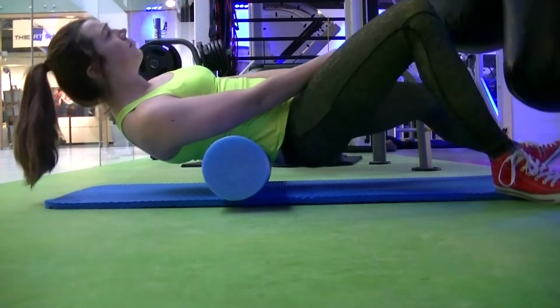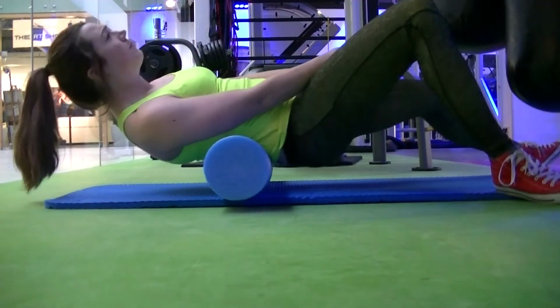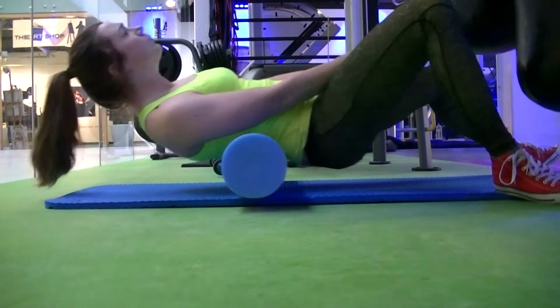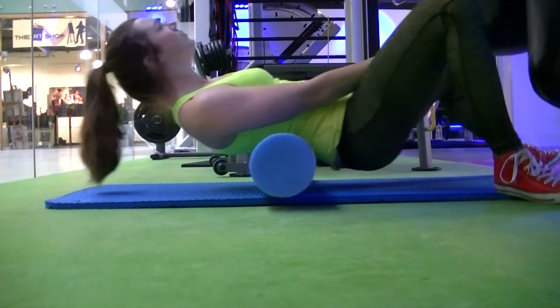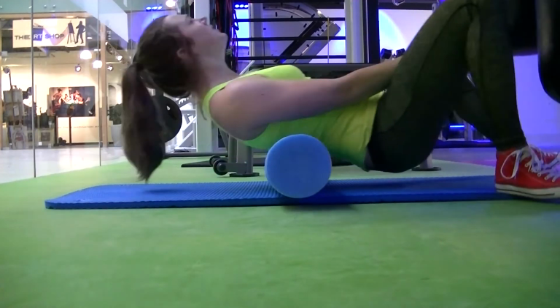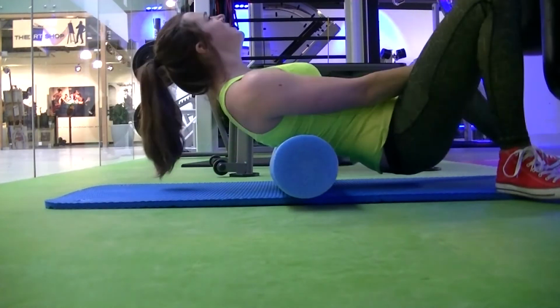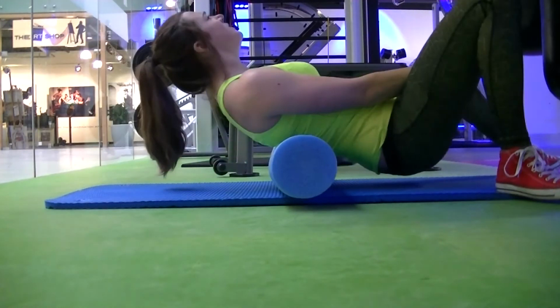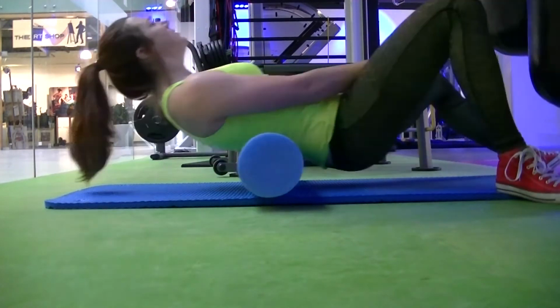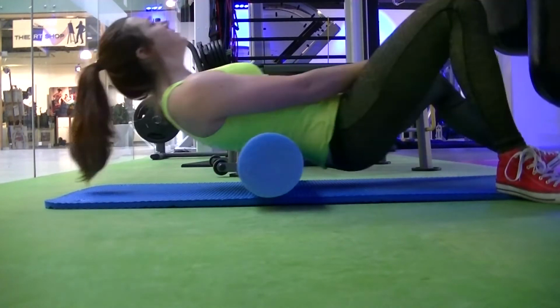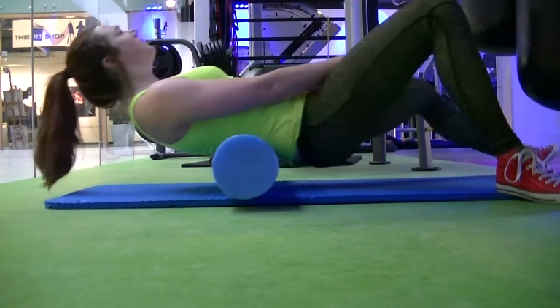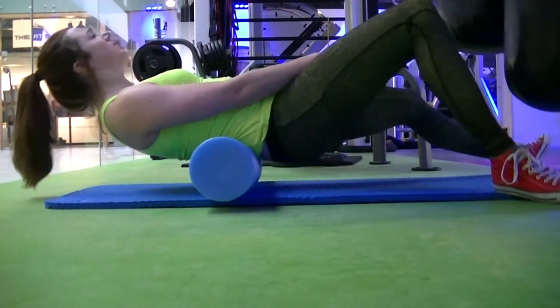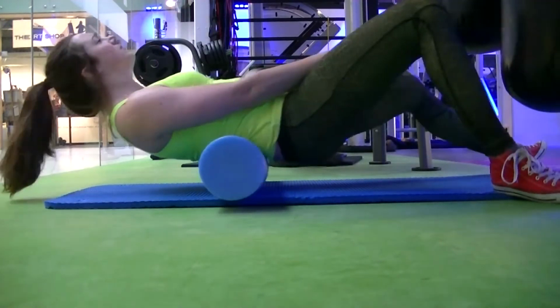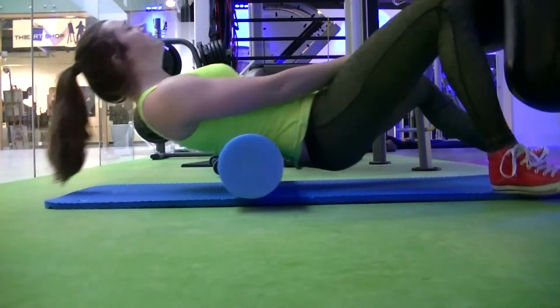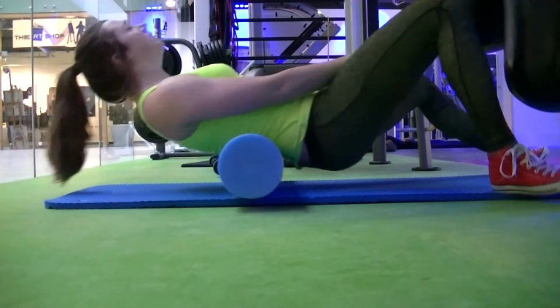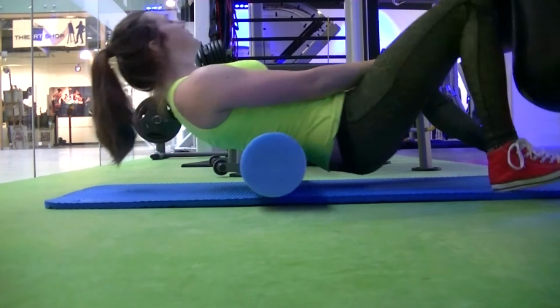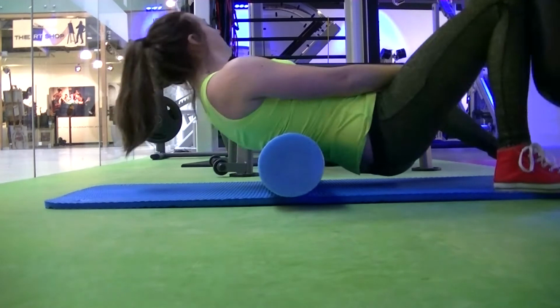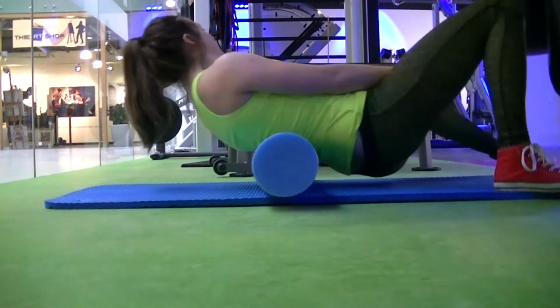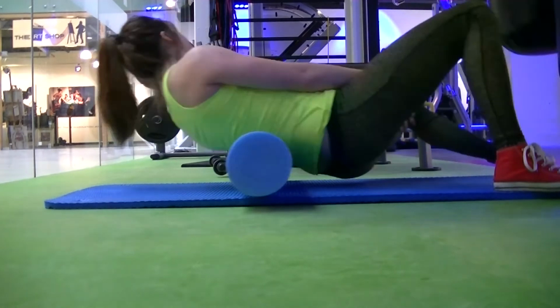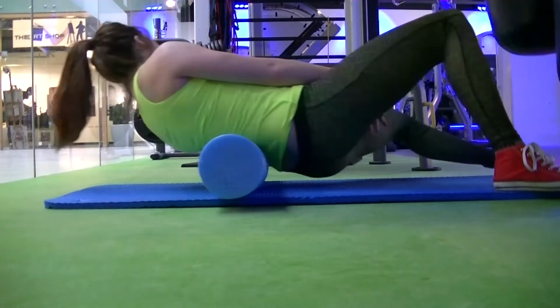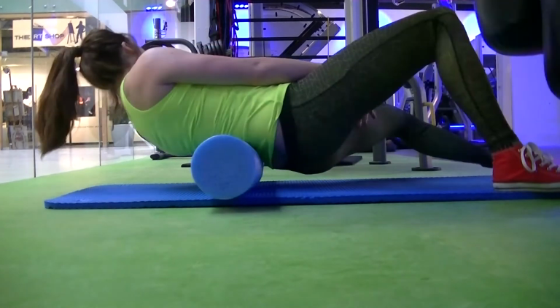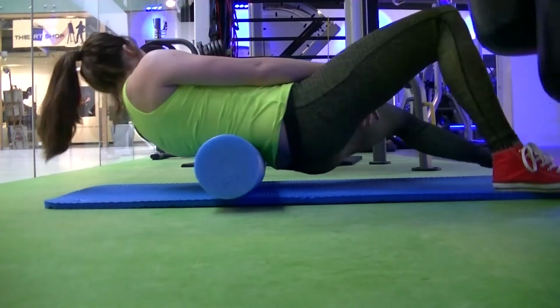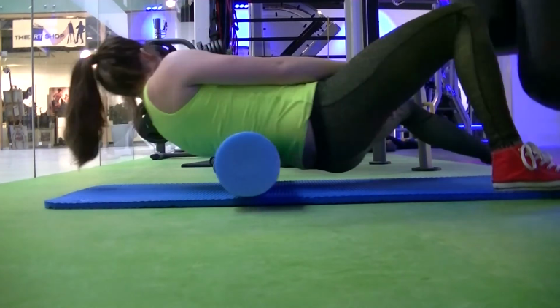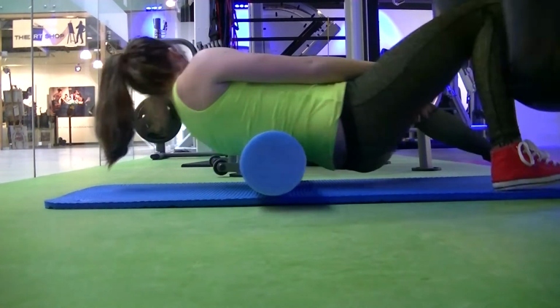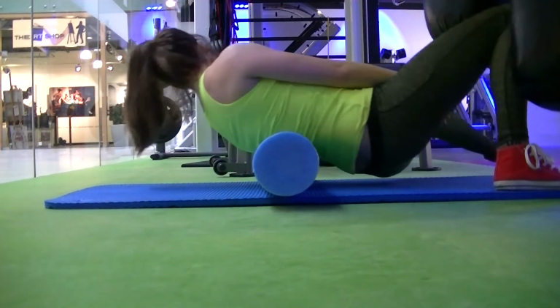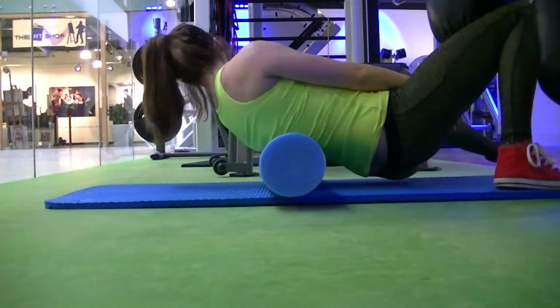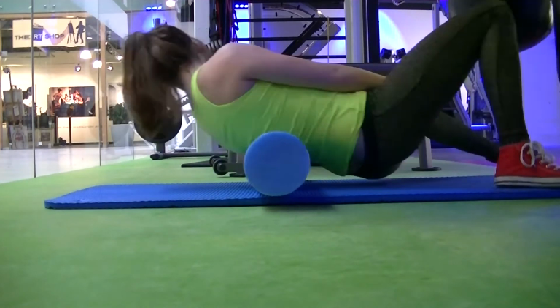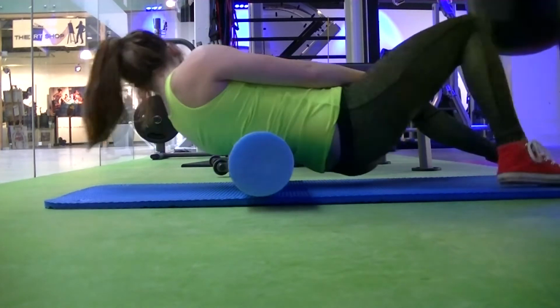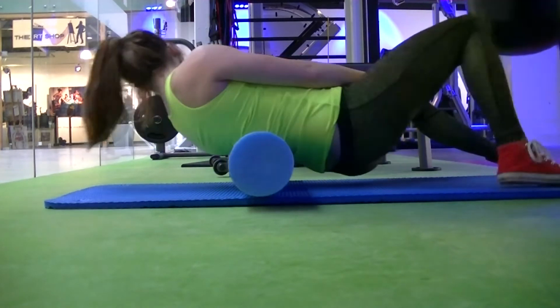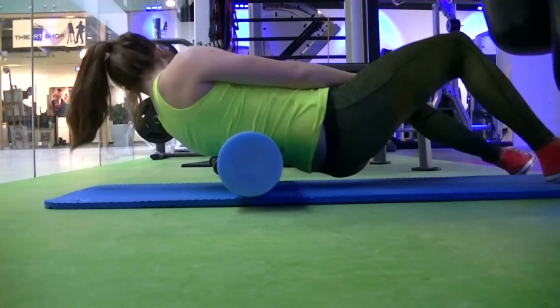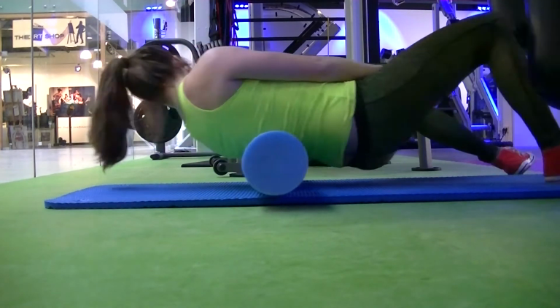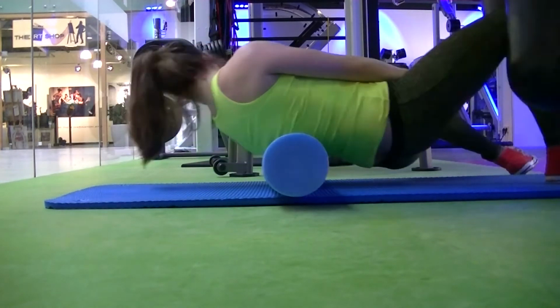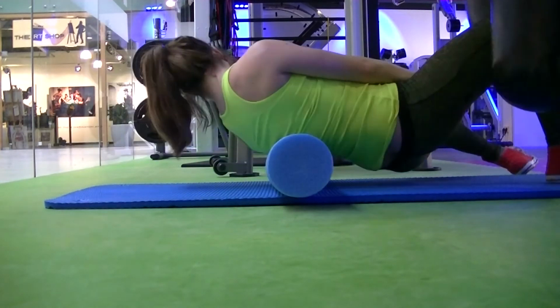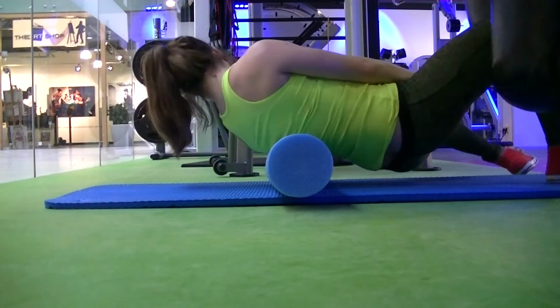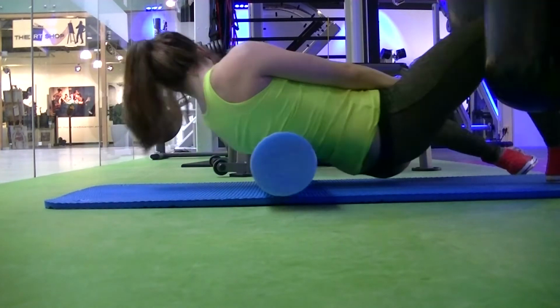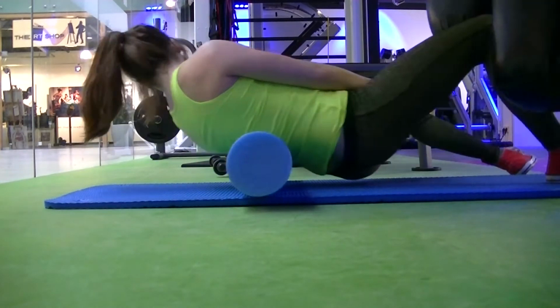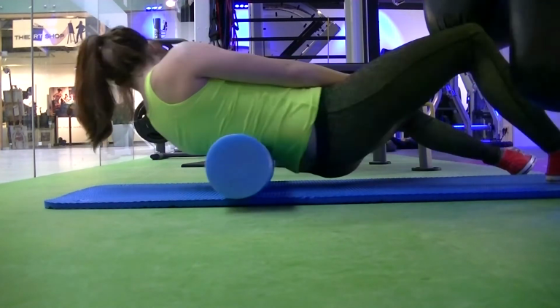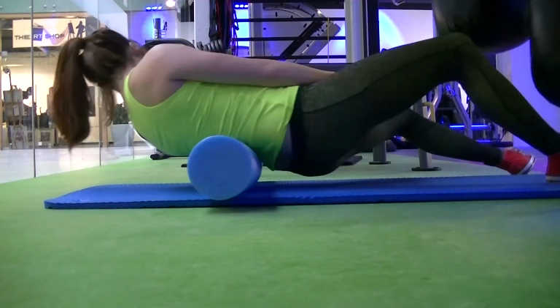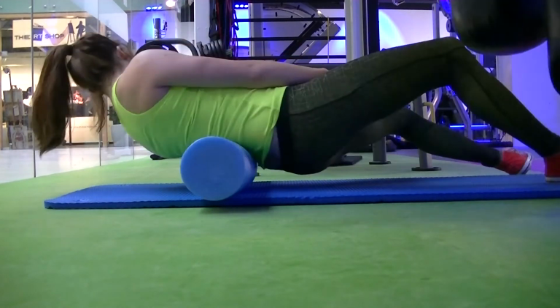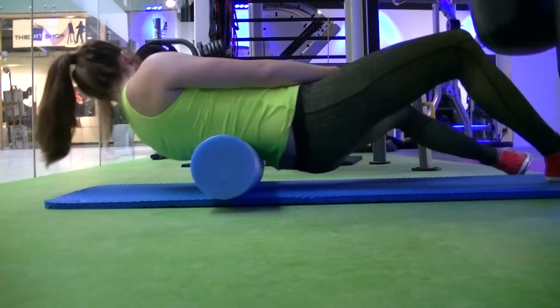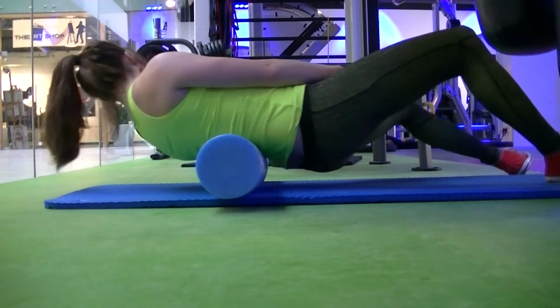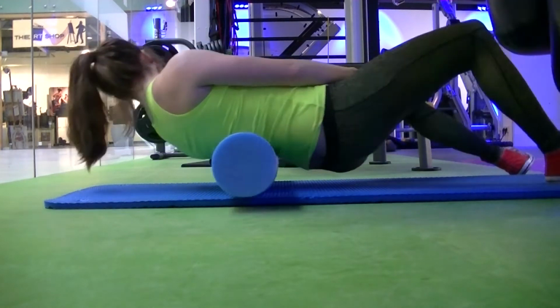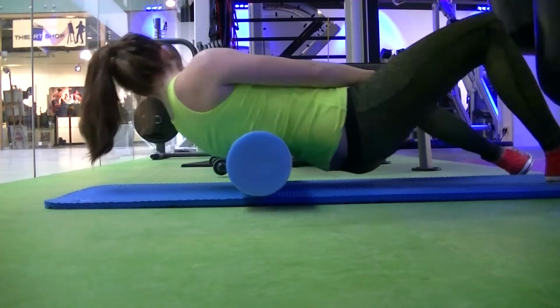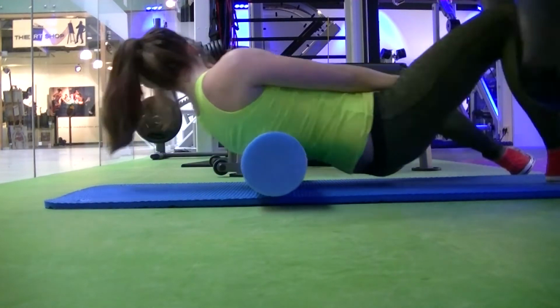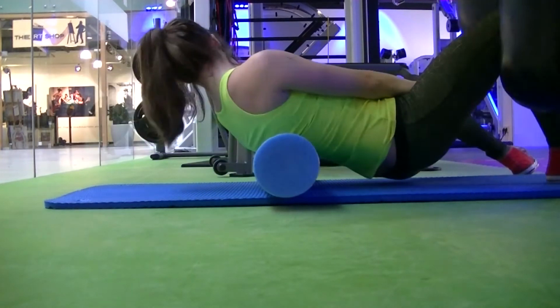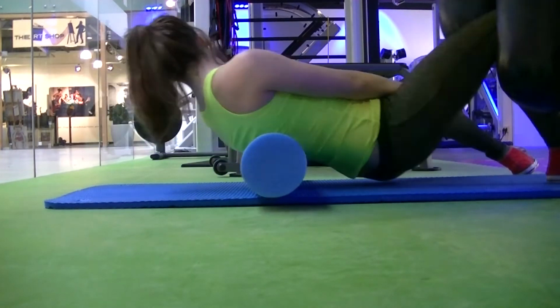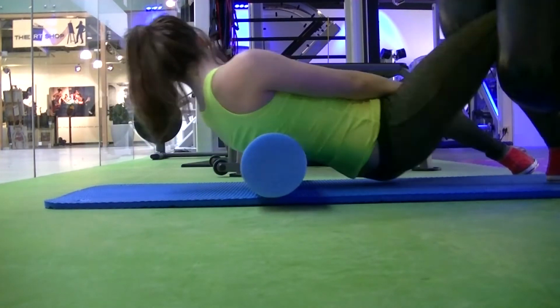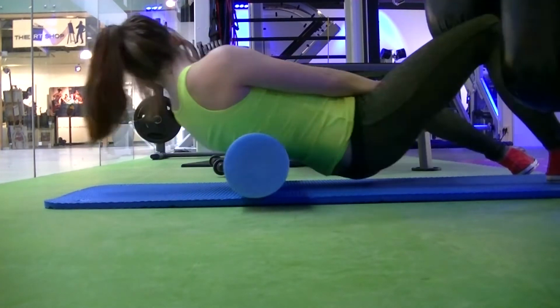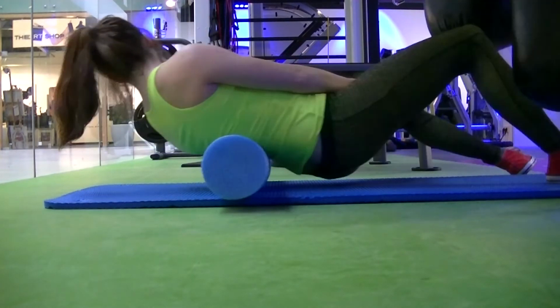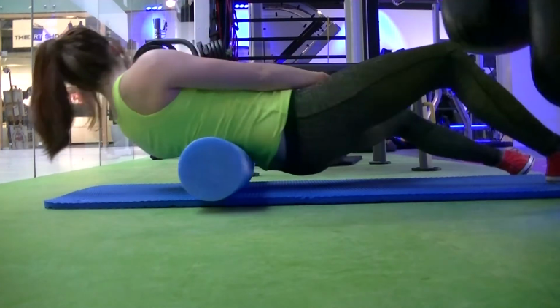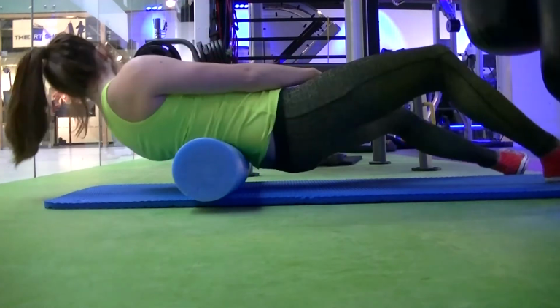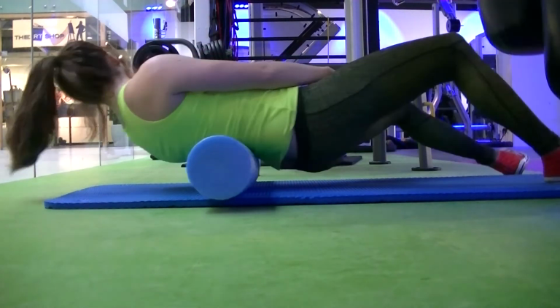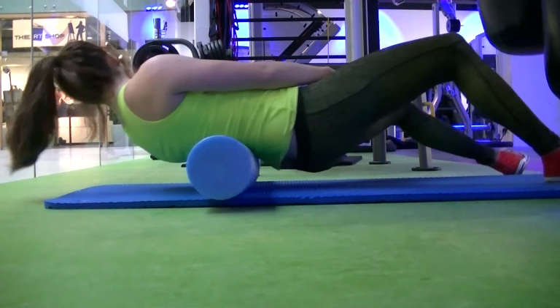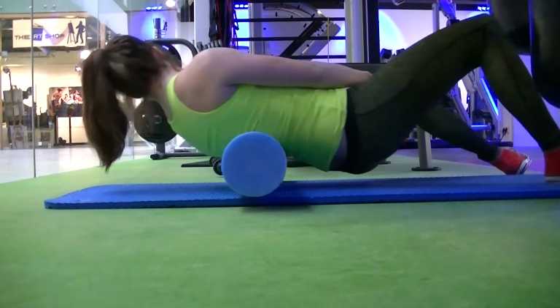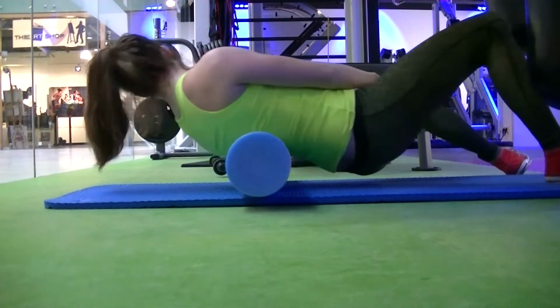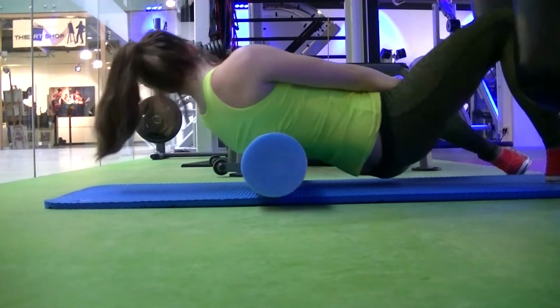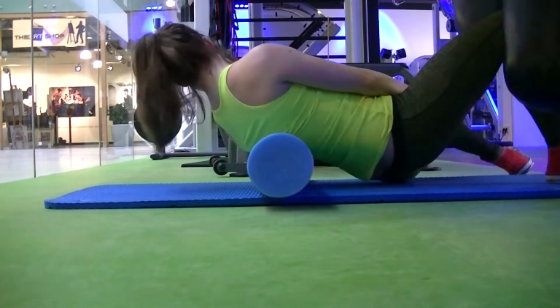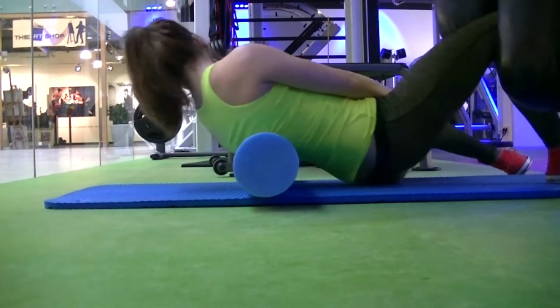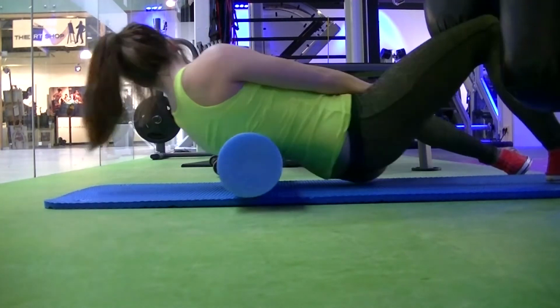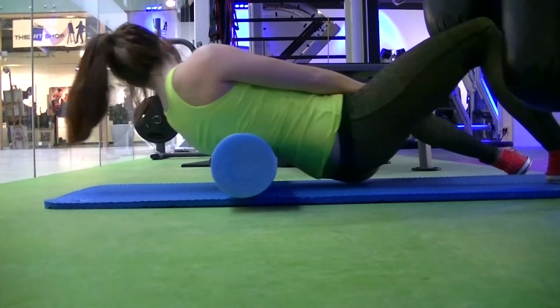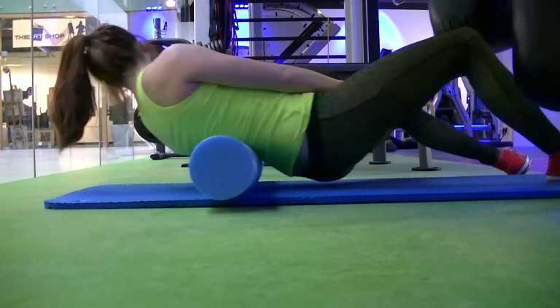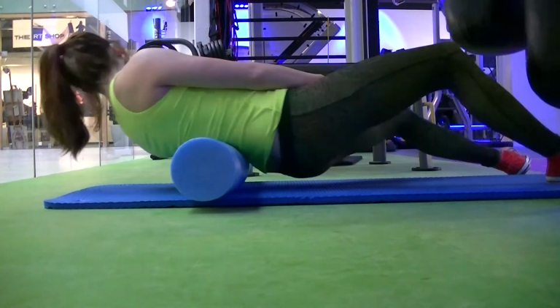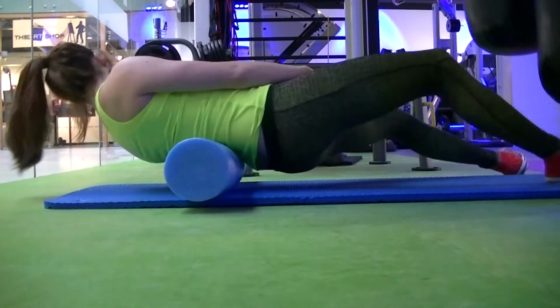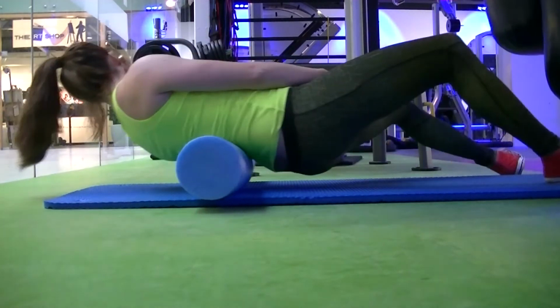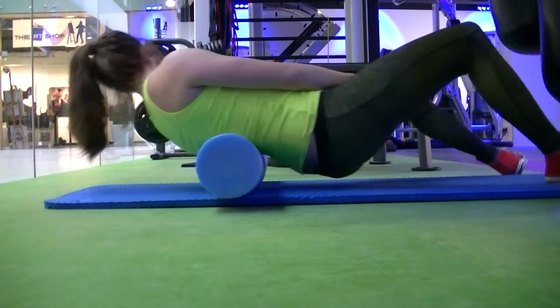What is a foam roller? It's a roller of foam. How do I use it? You tube it. Why? Because everybody does. And why does it hurt? Because you're a fucking pussy.